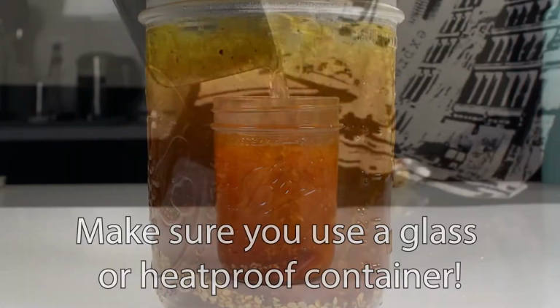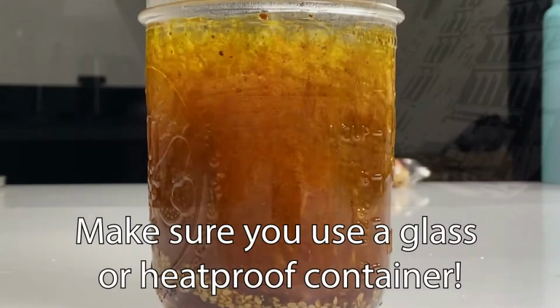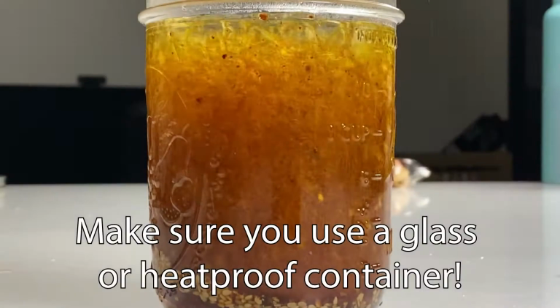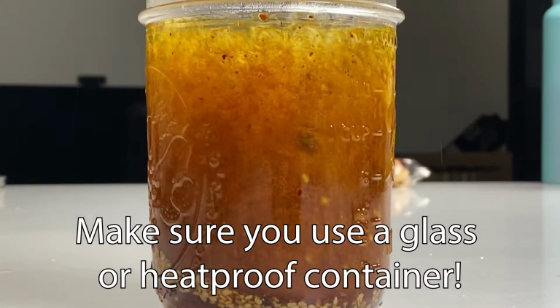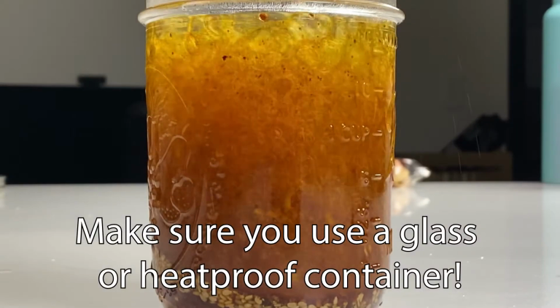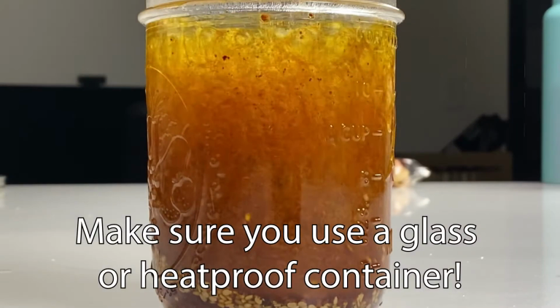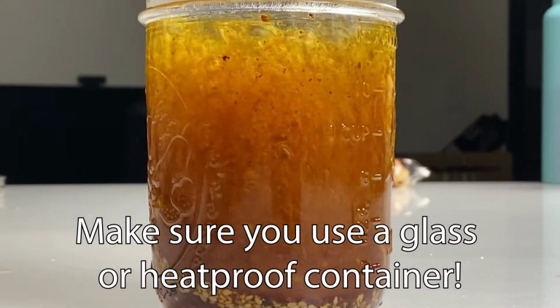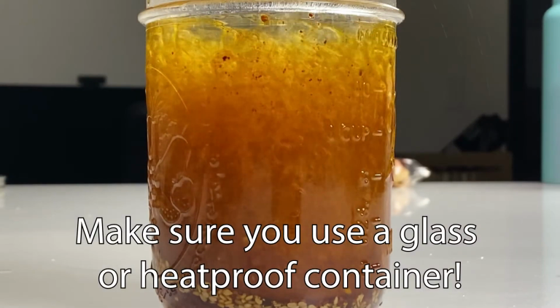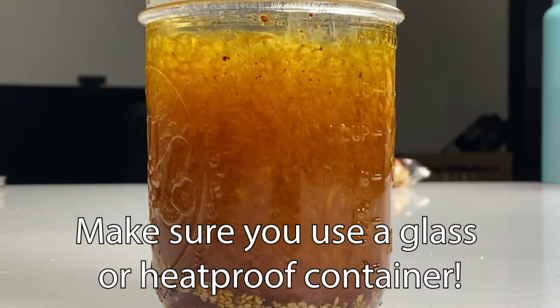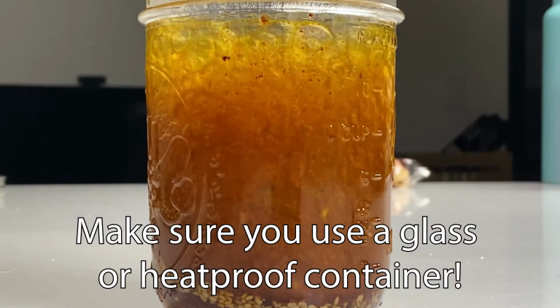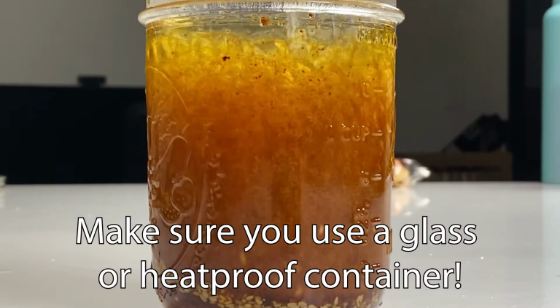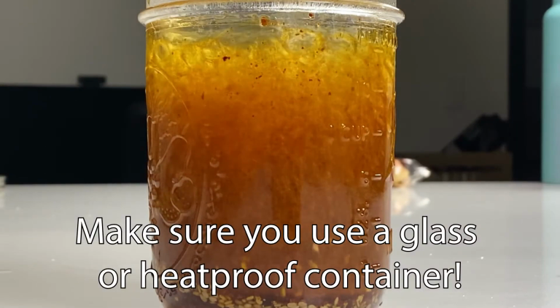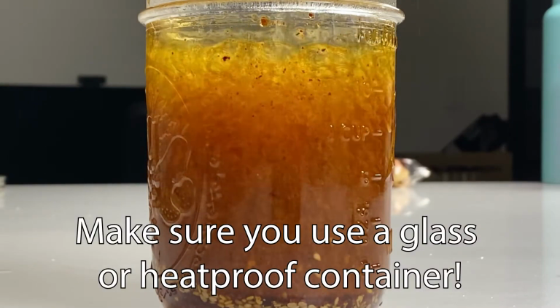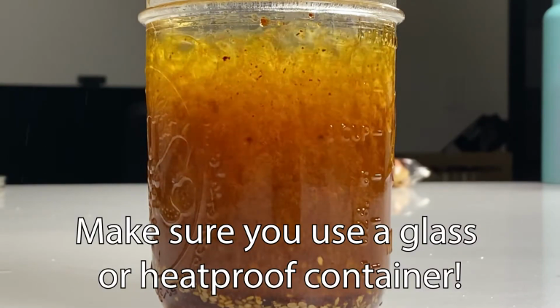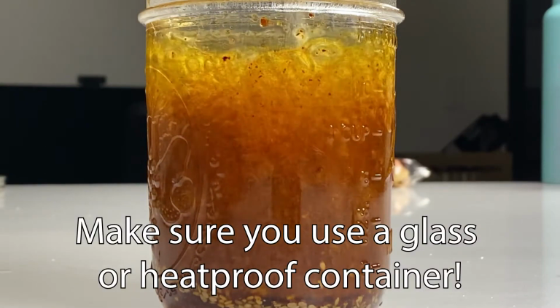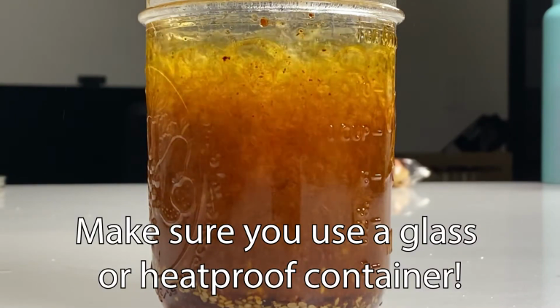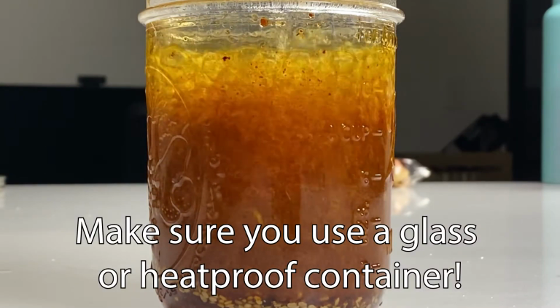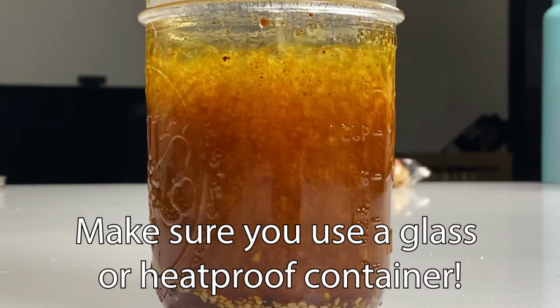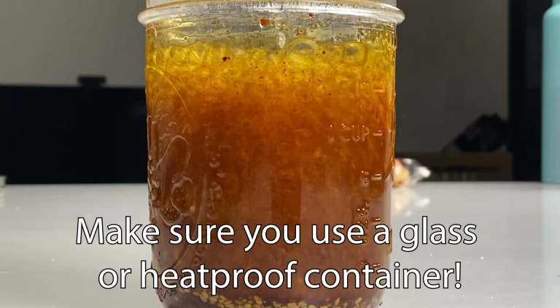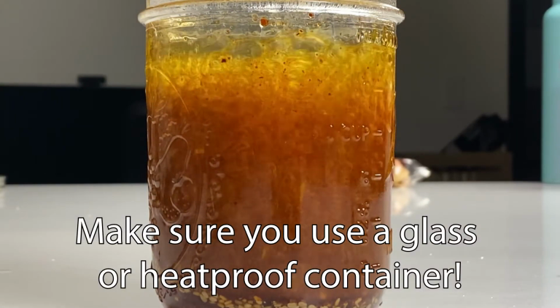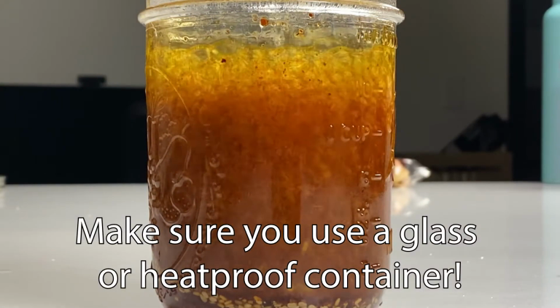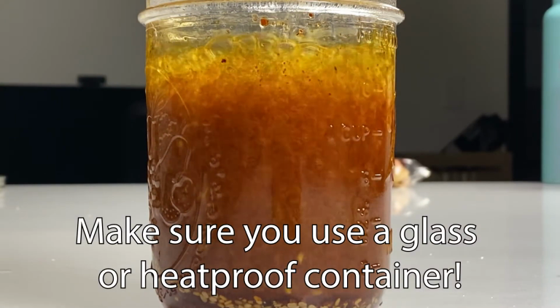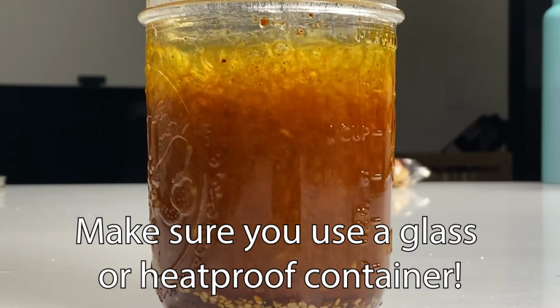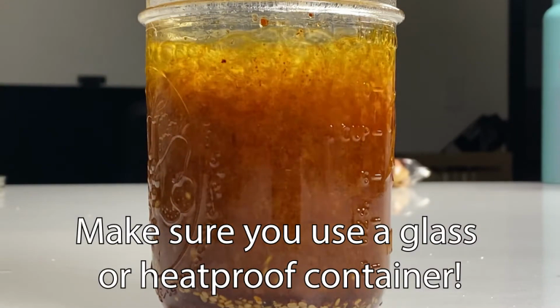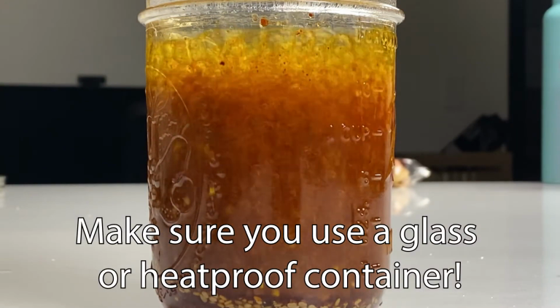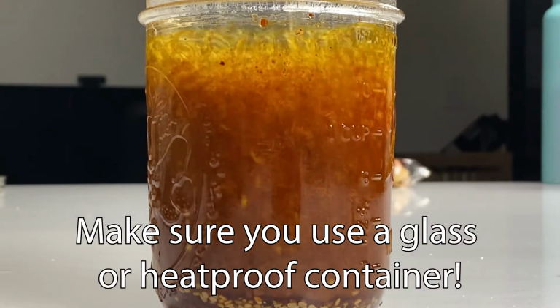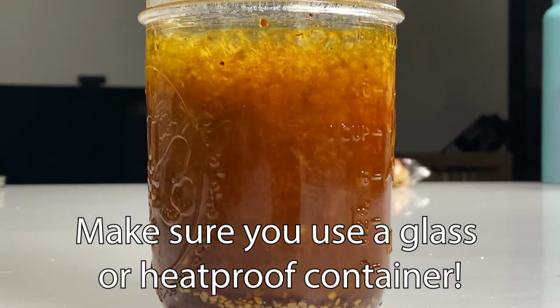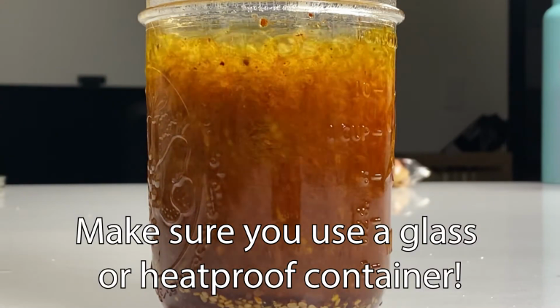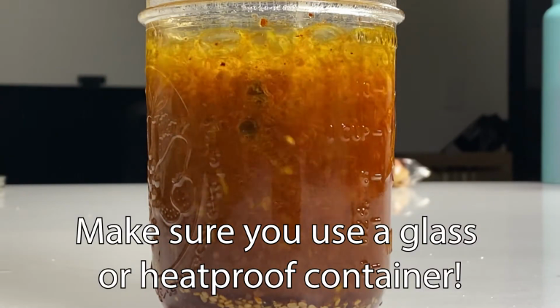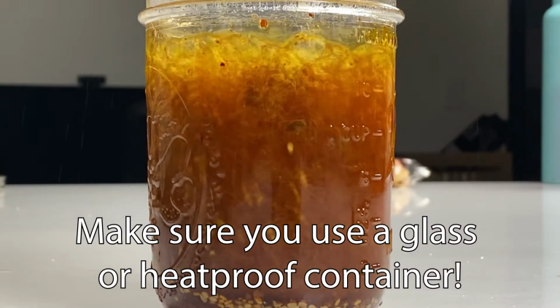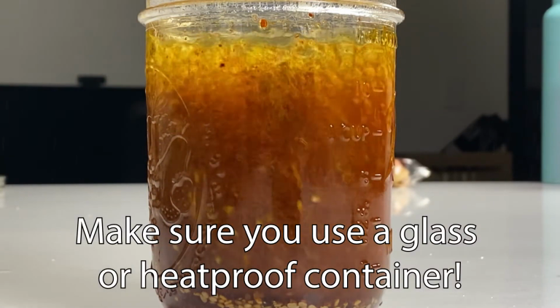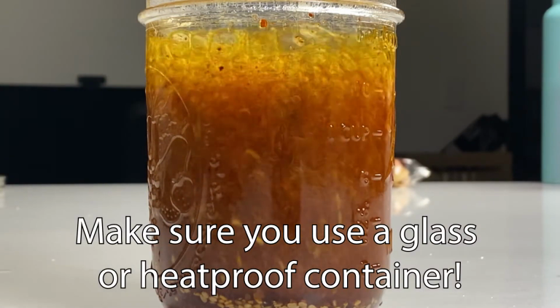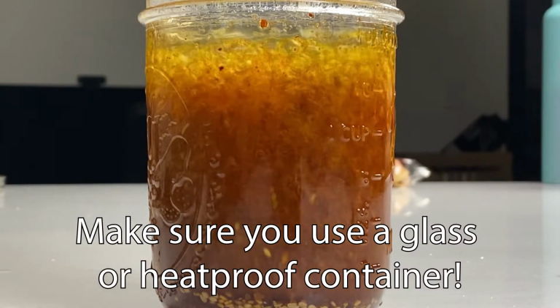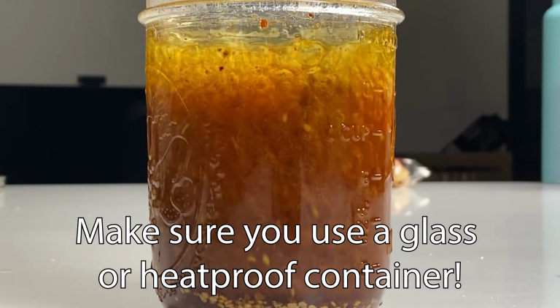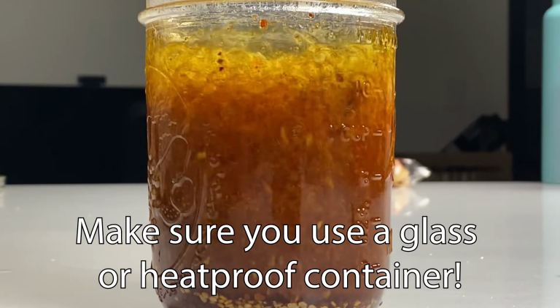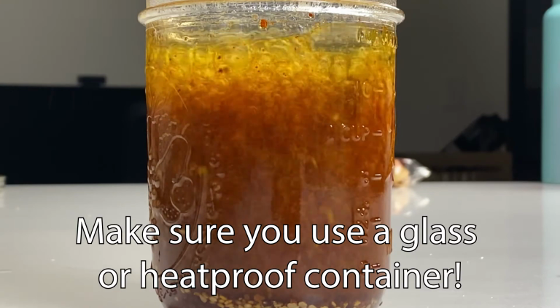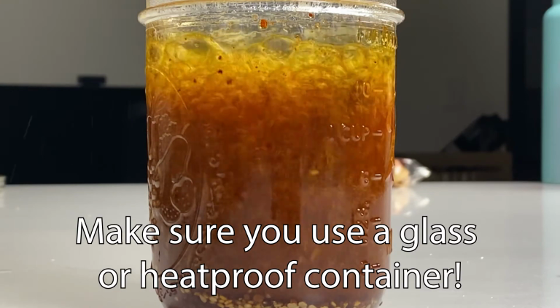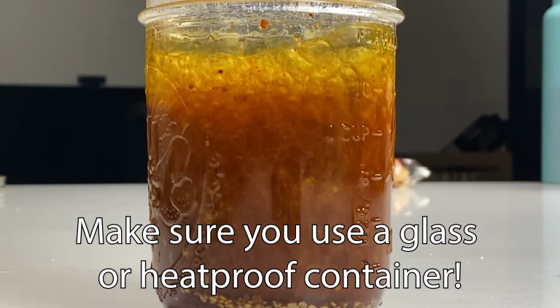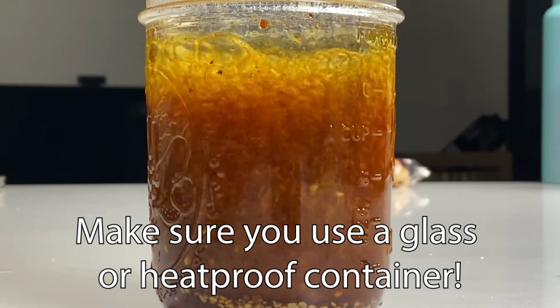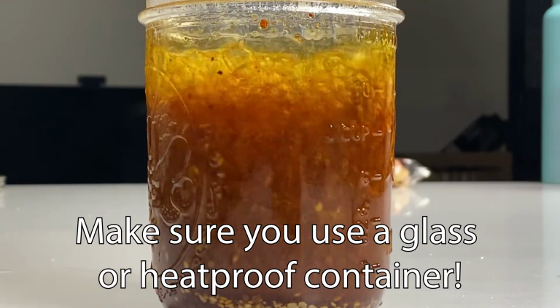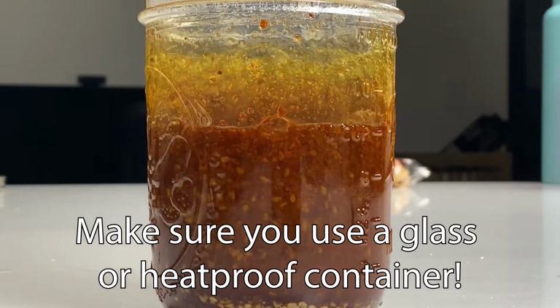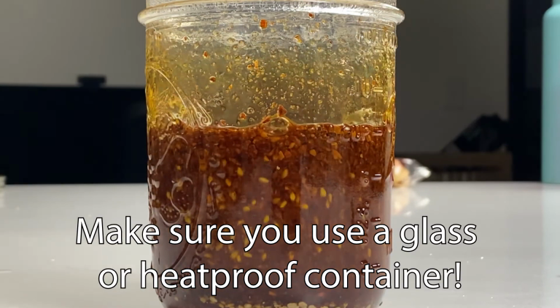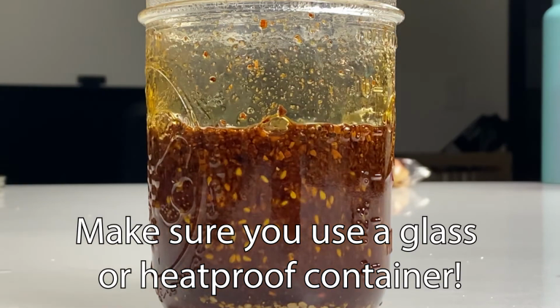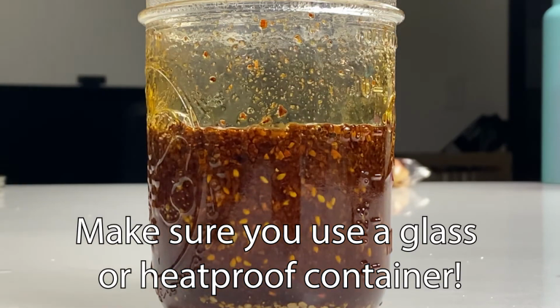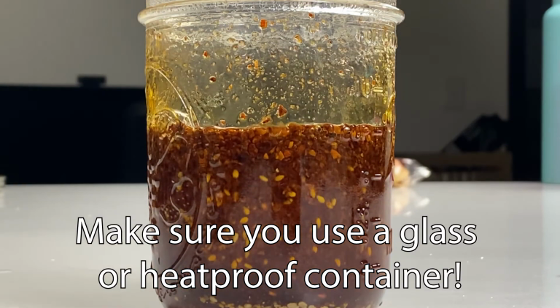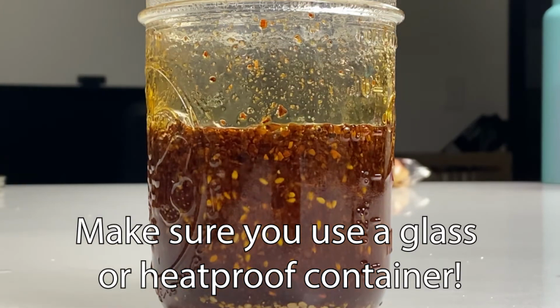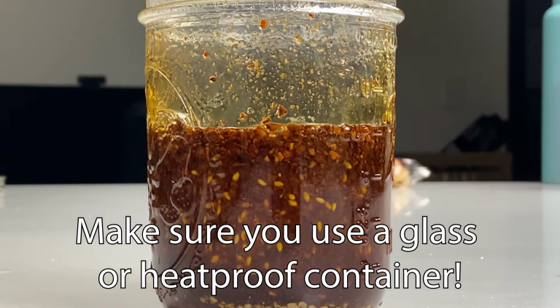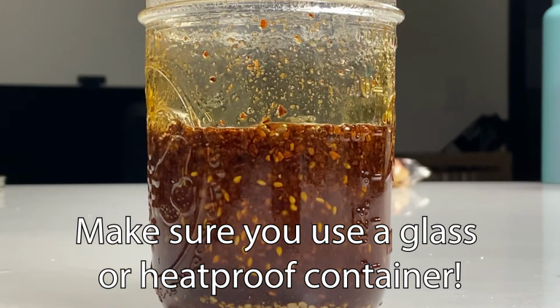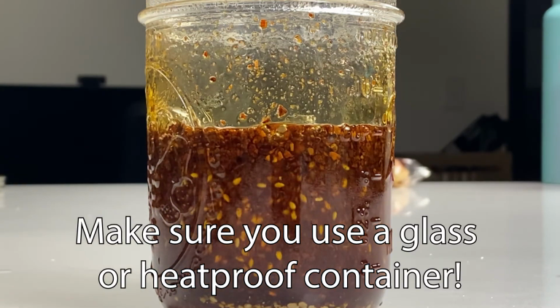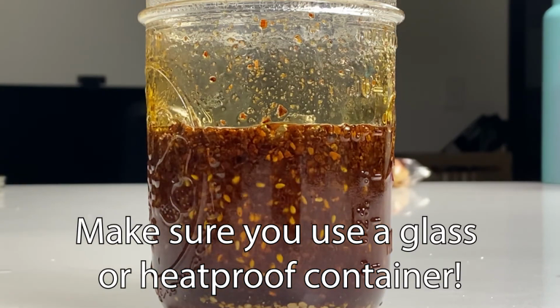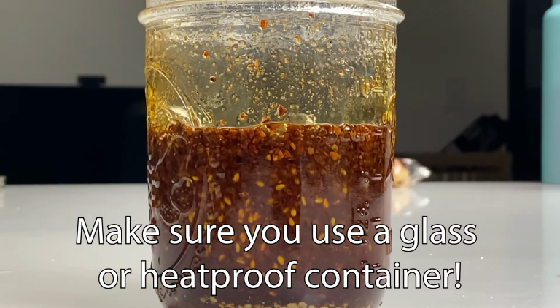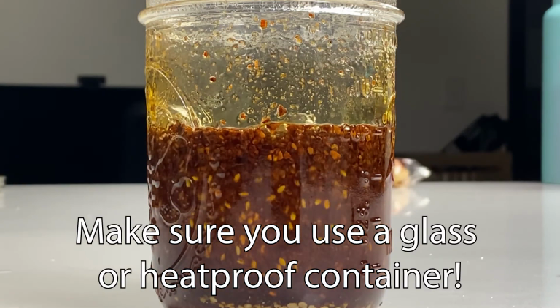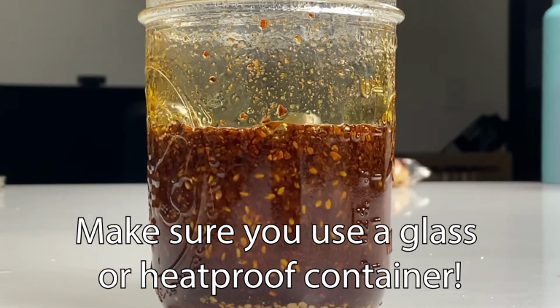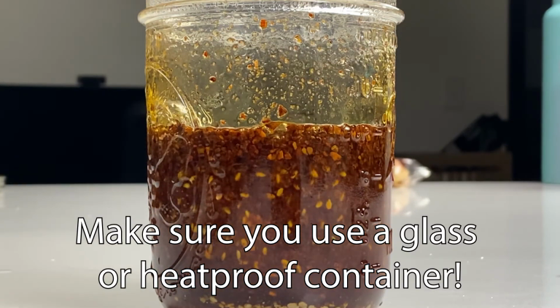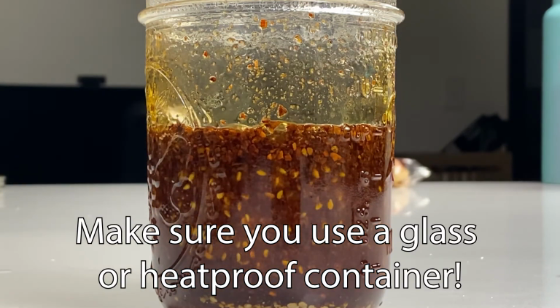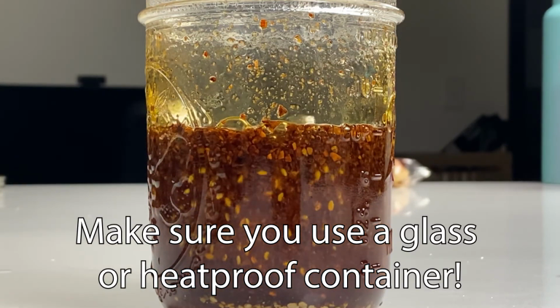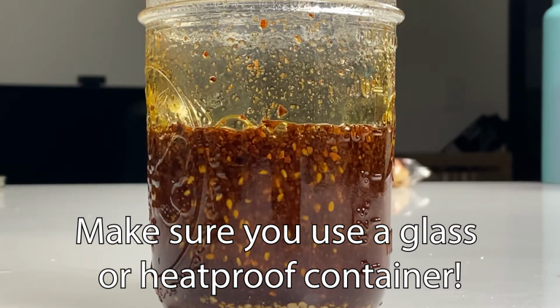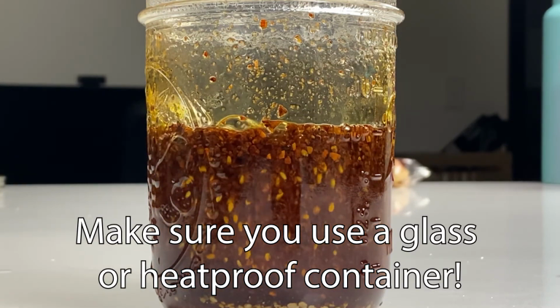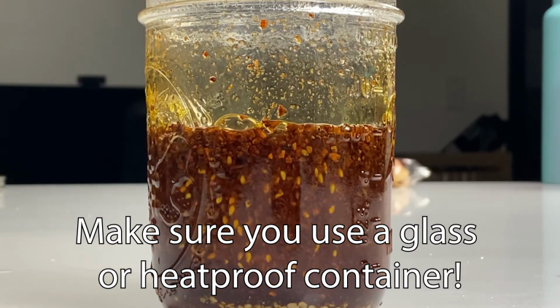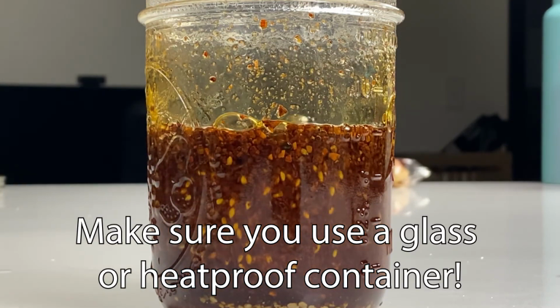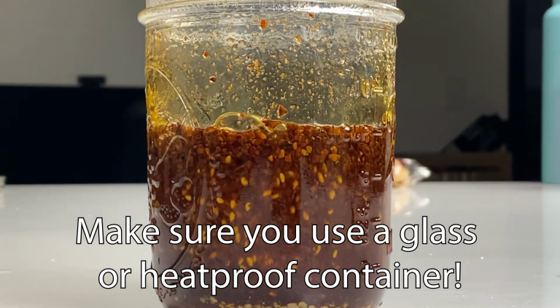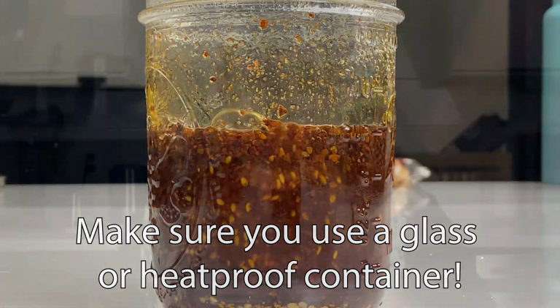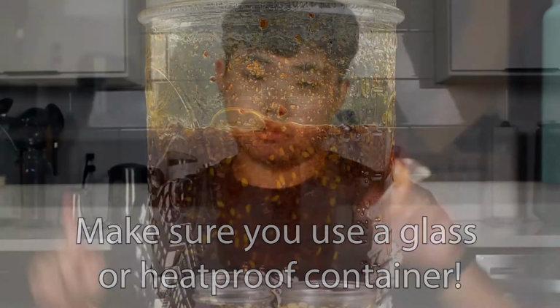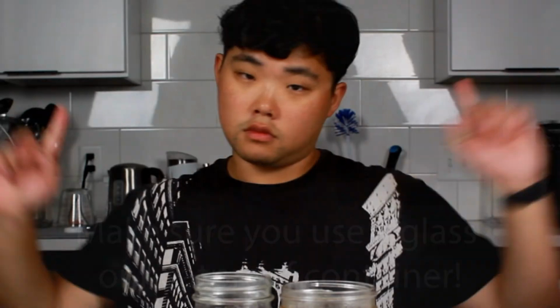Let it cool for about an hour or so, then you can throw it in the fridge. You have homemade chili oil, and this can last in the fridge for months on end.